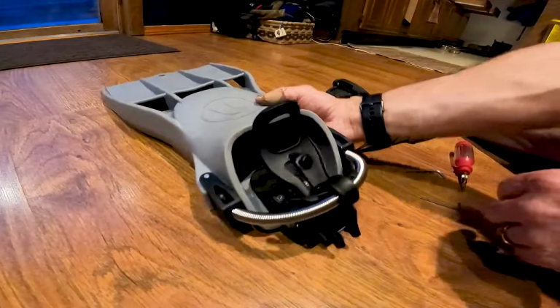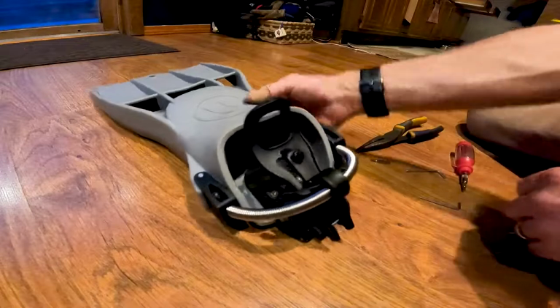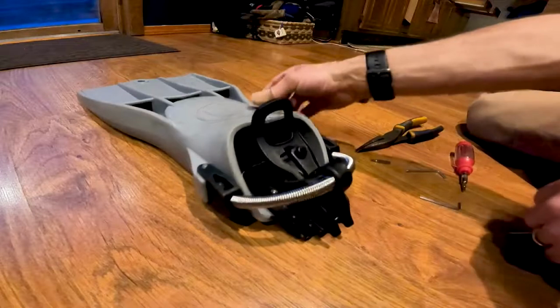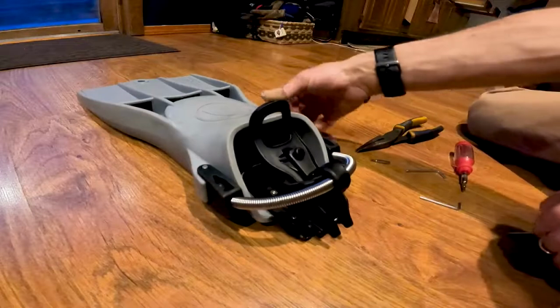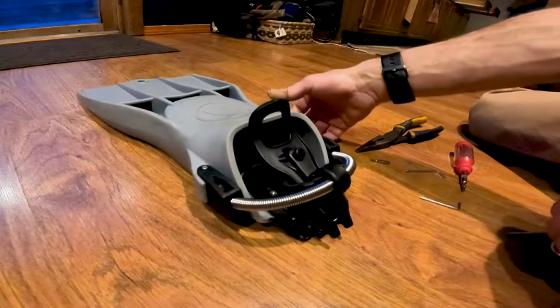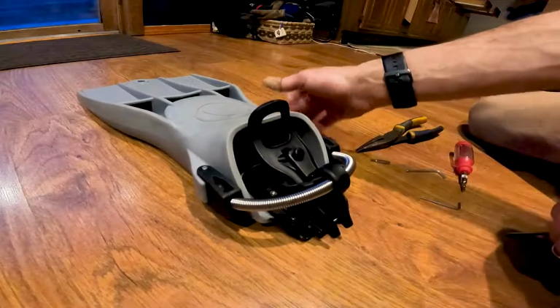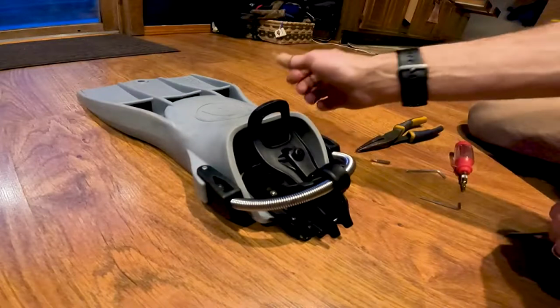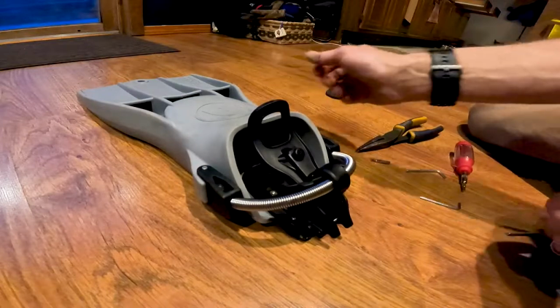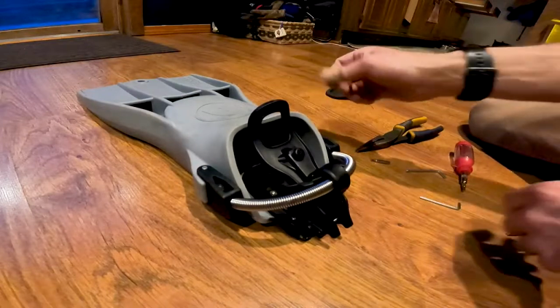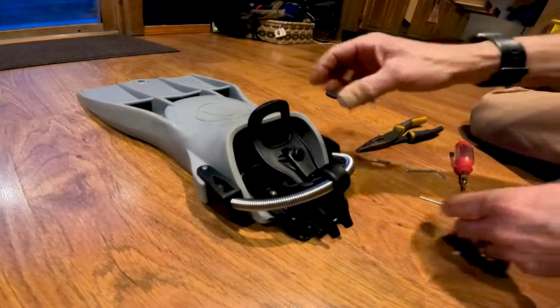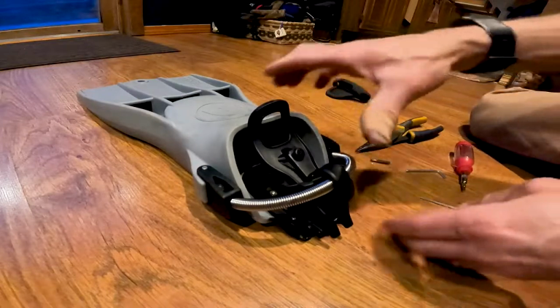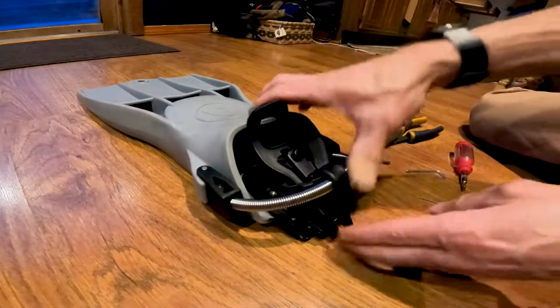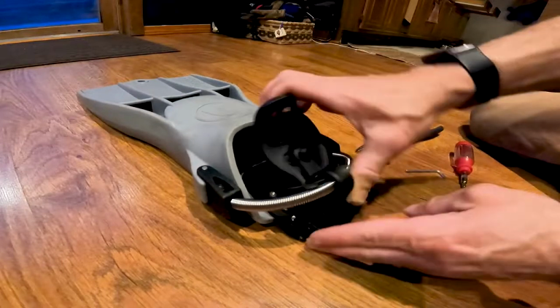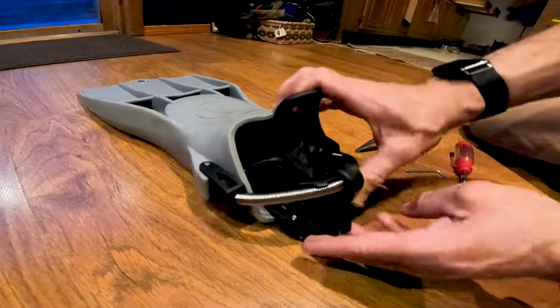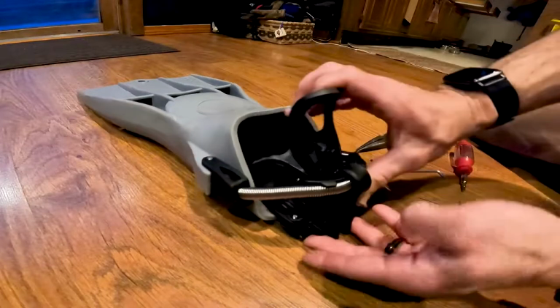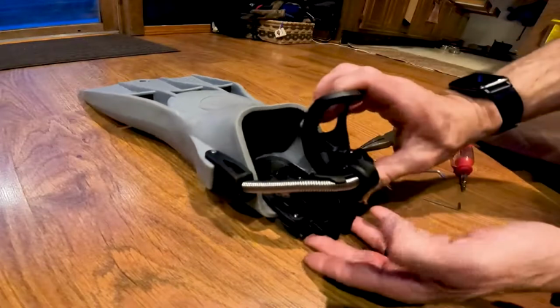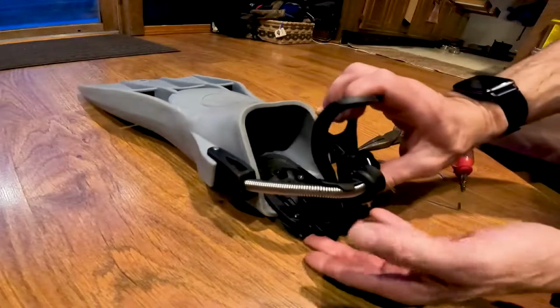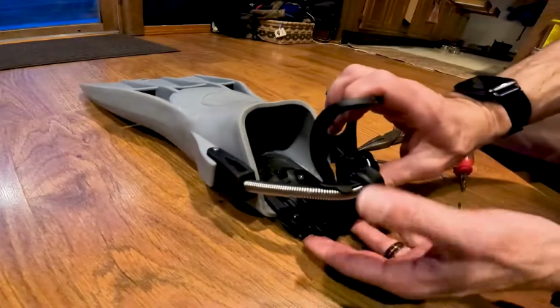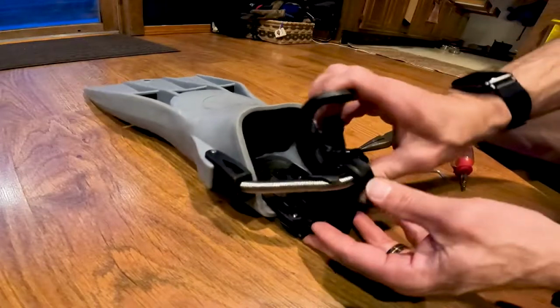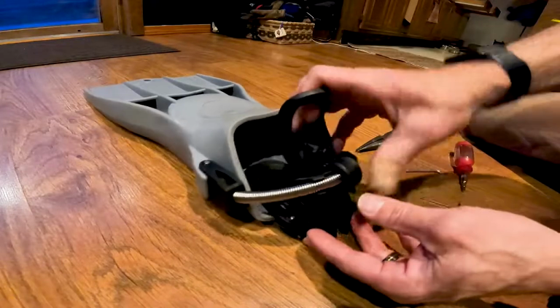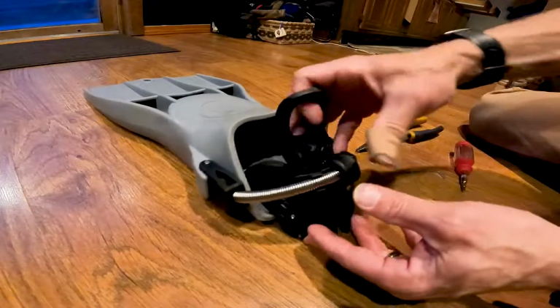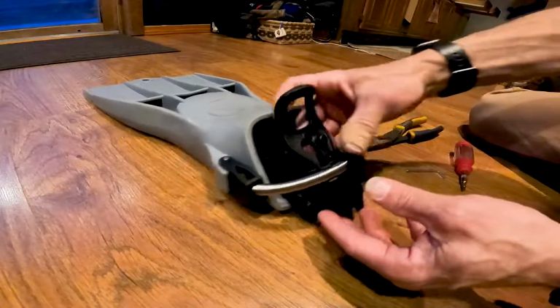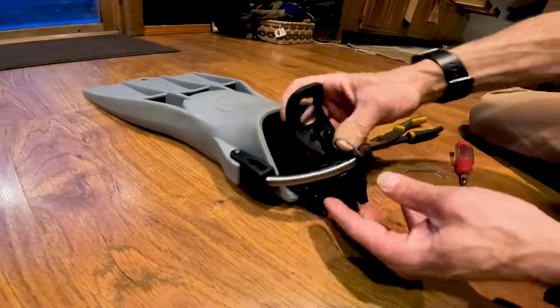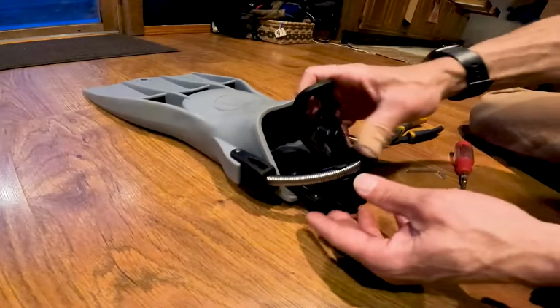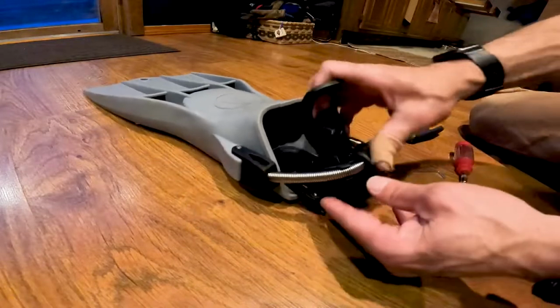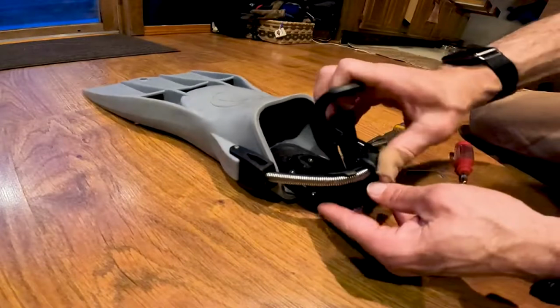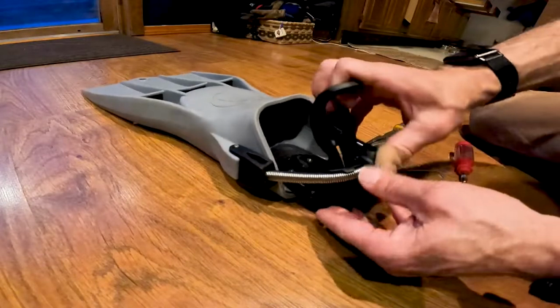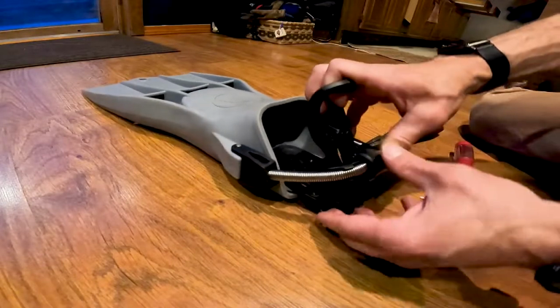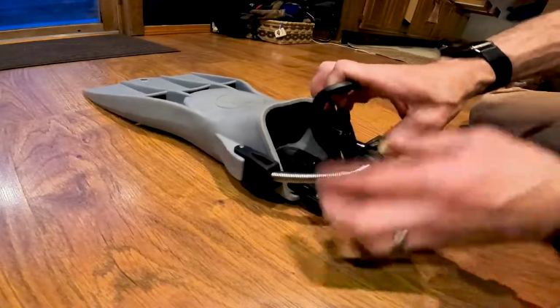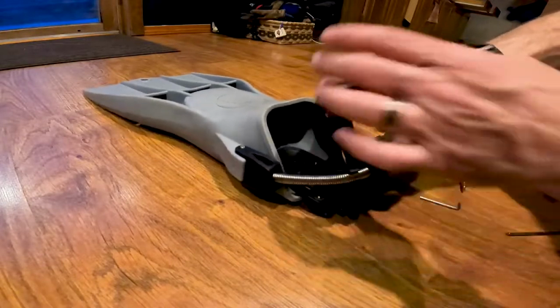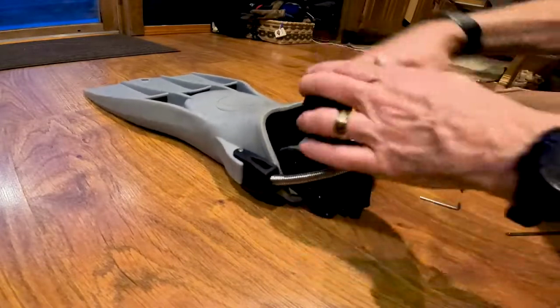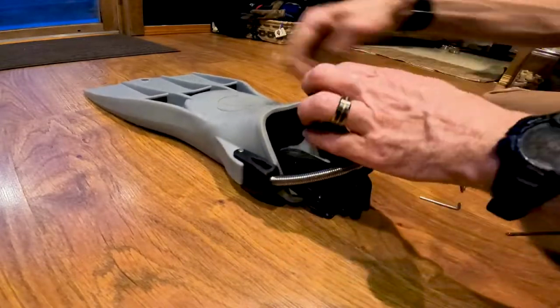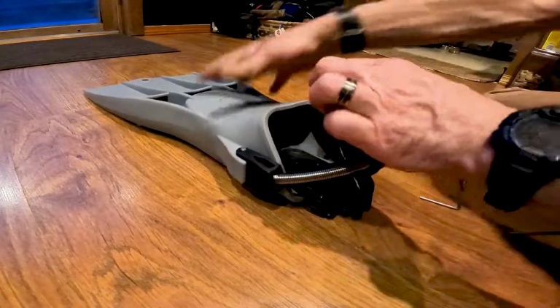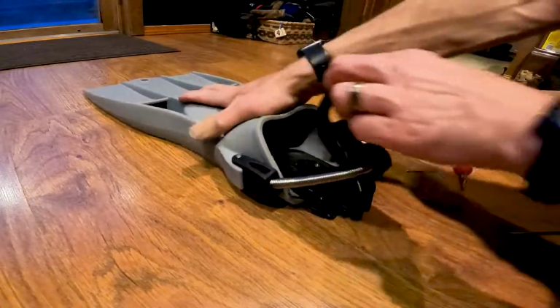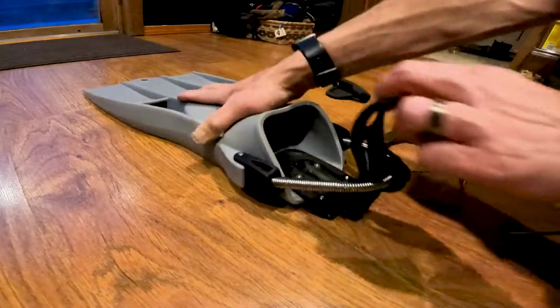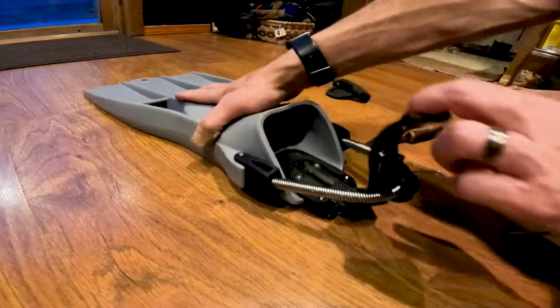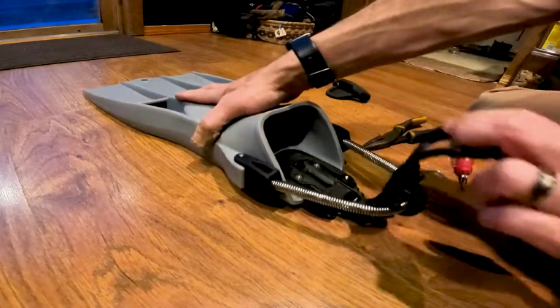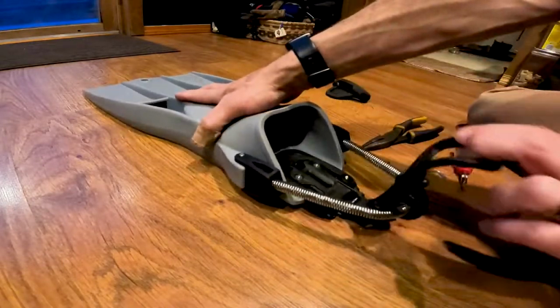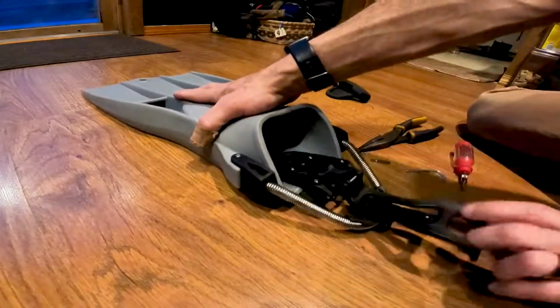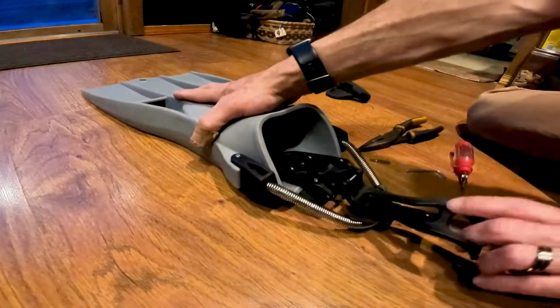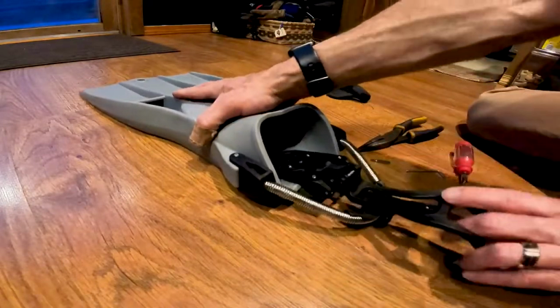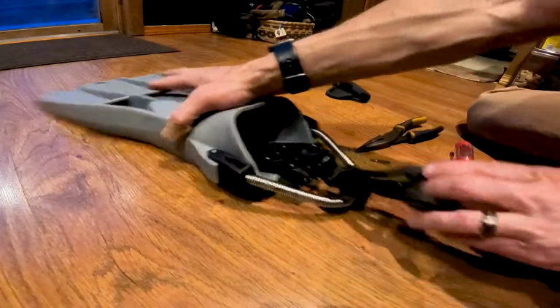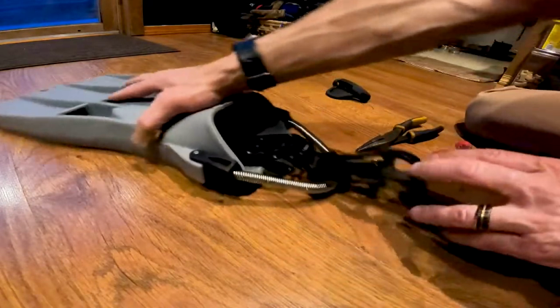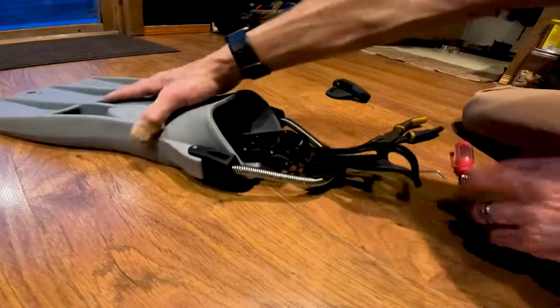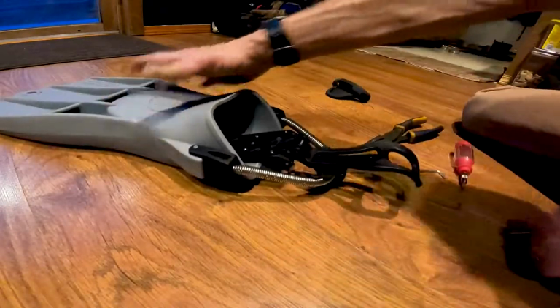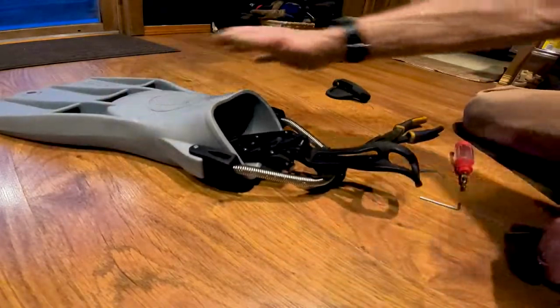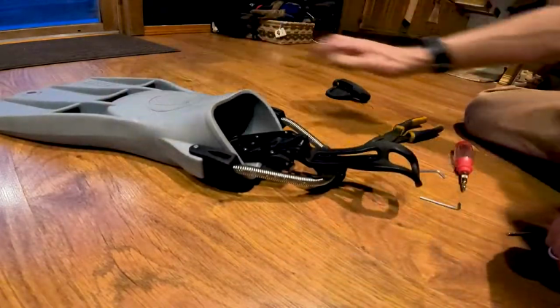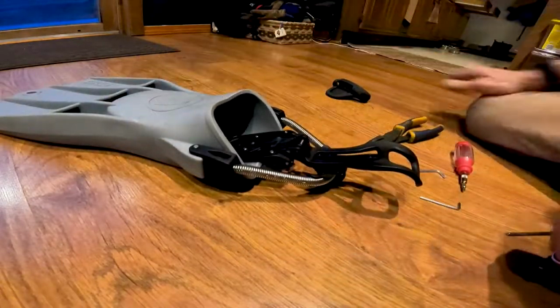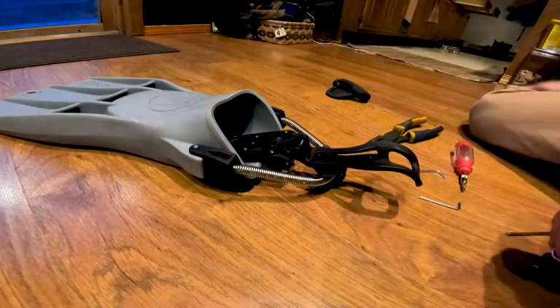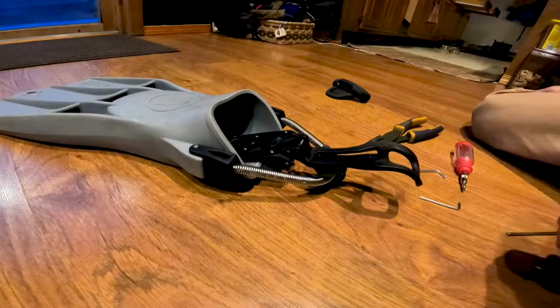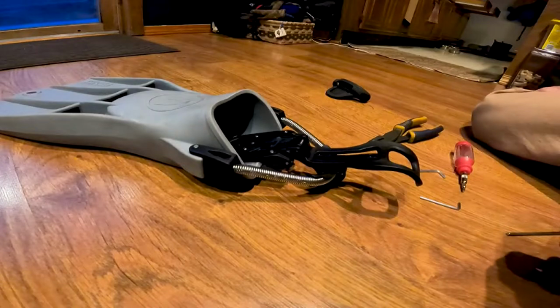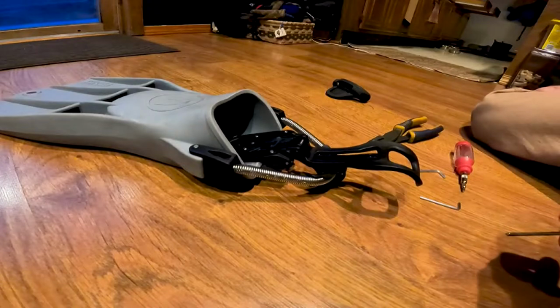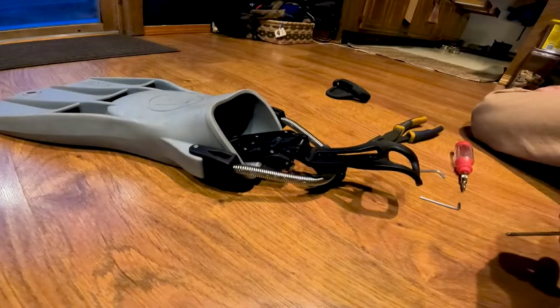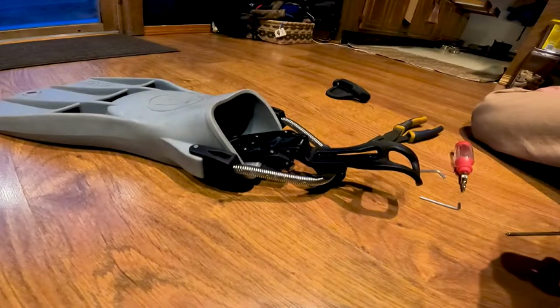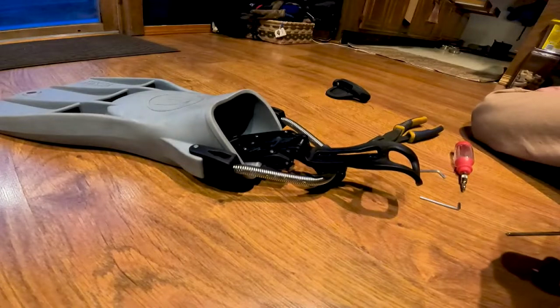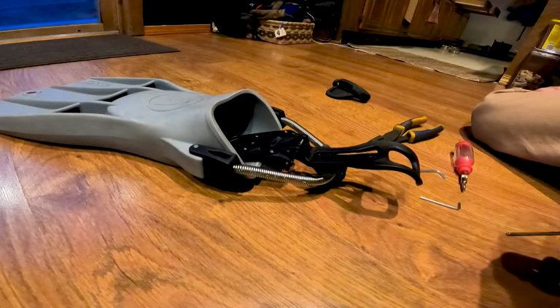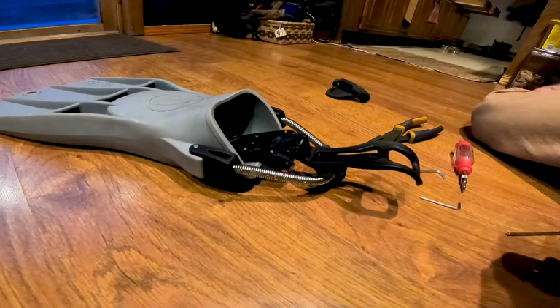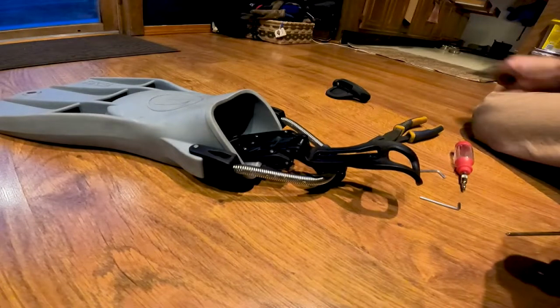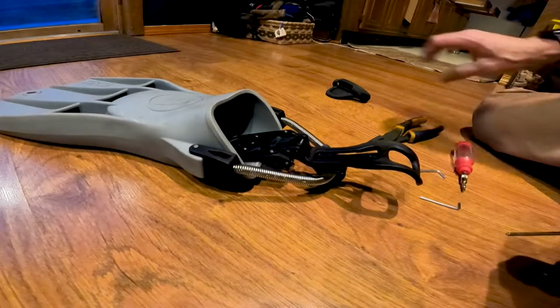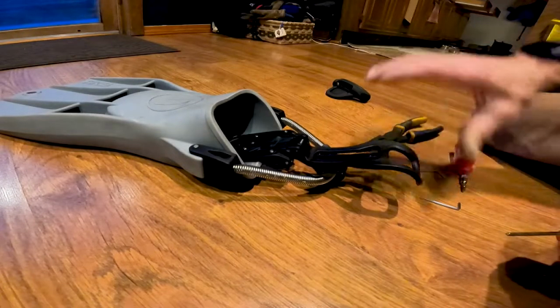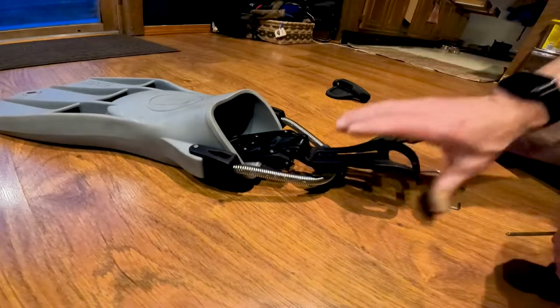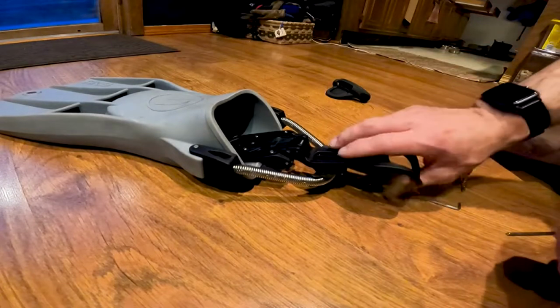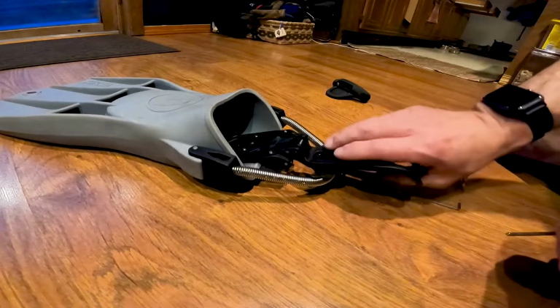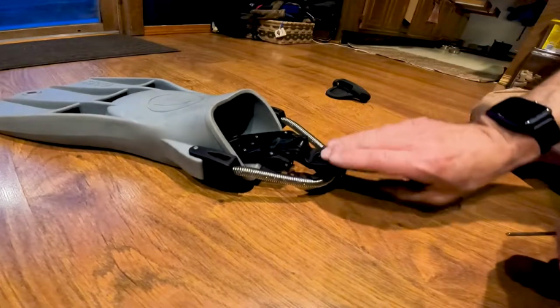And there you go. Works just like it's designed to work.